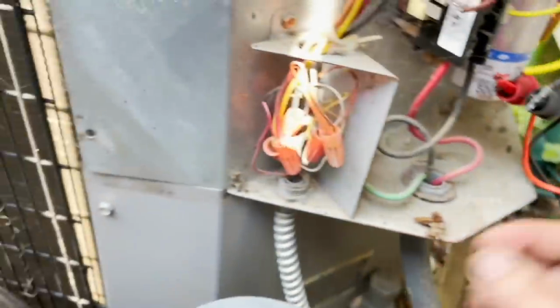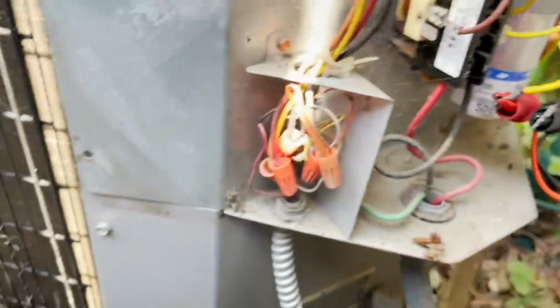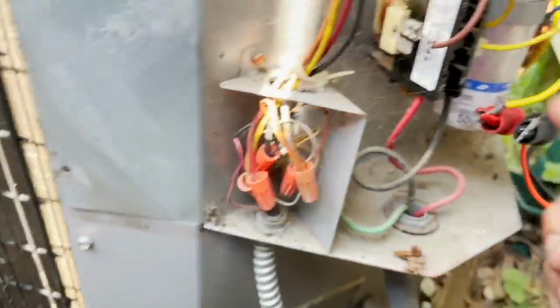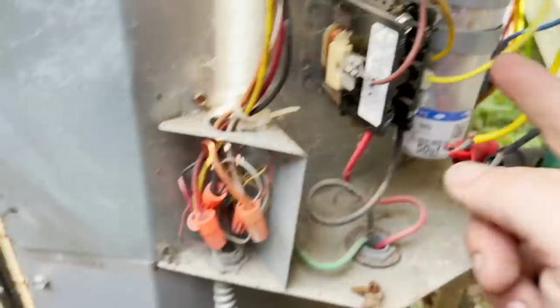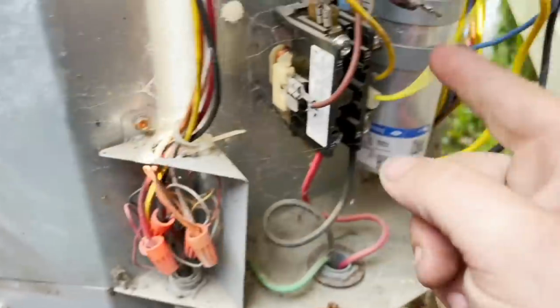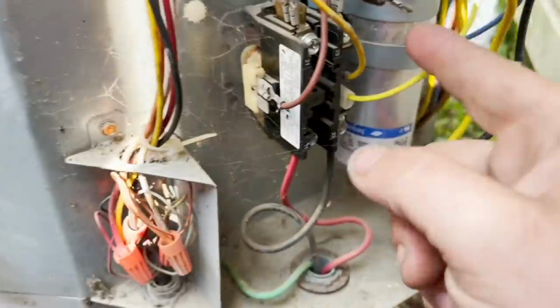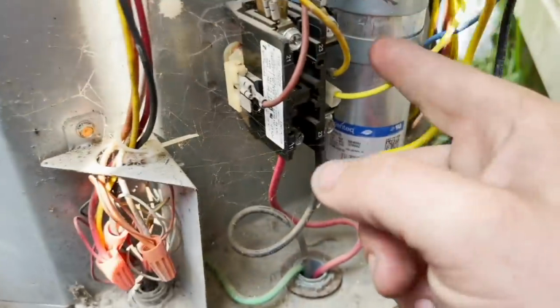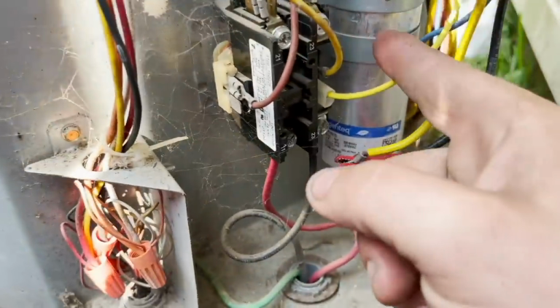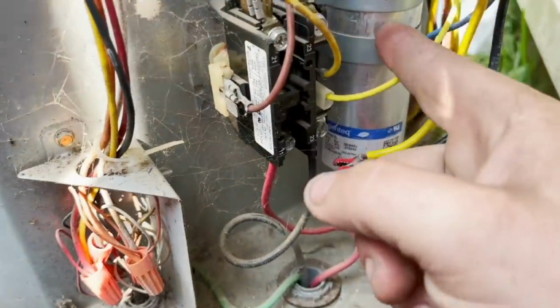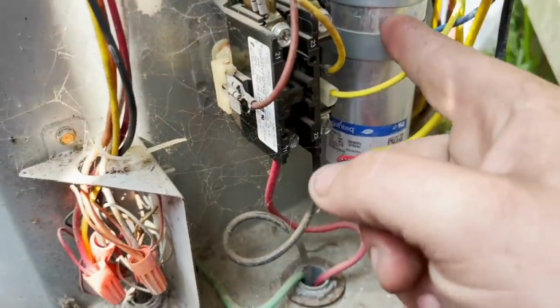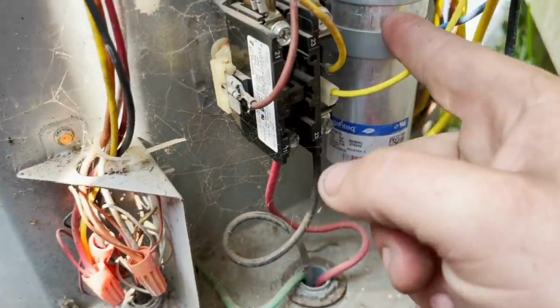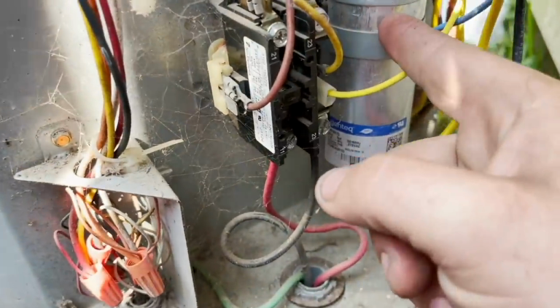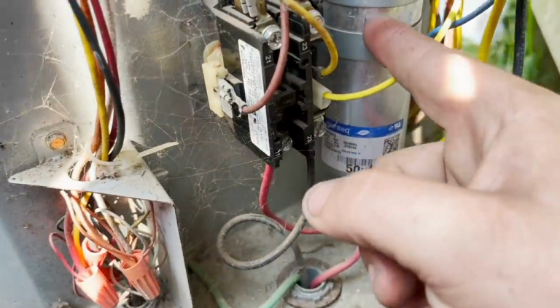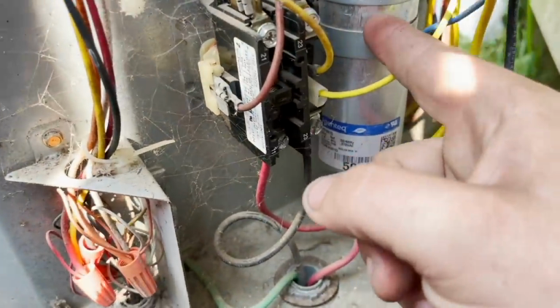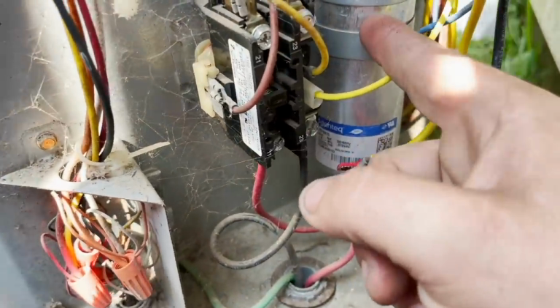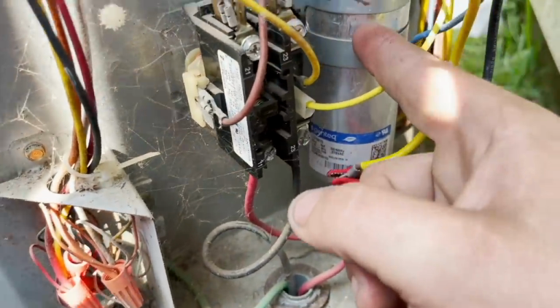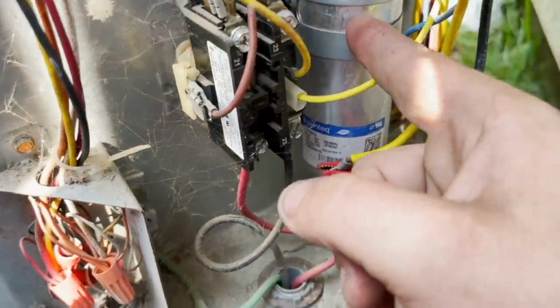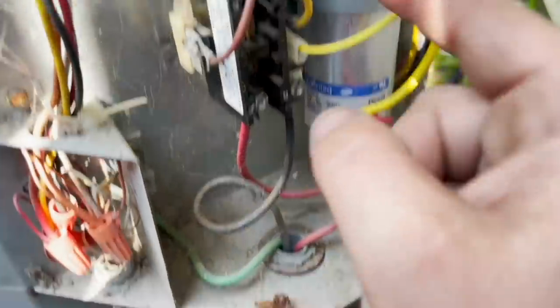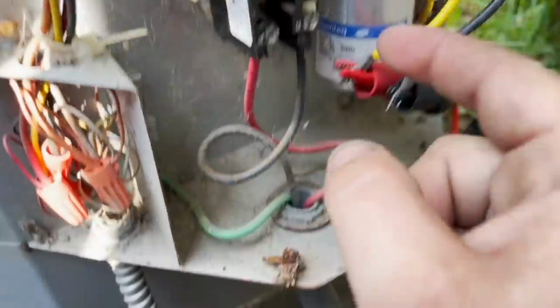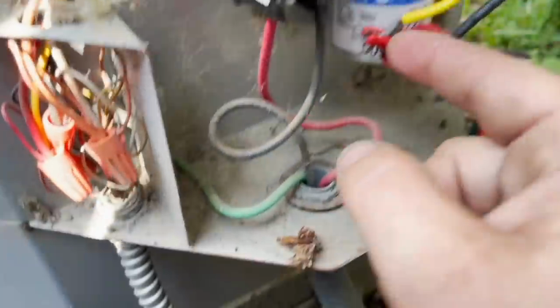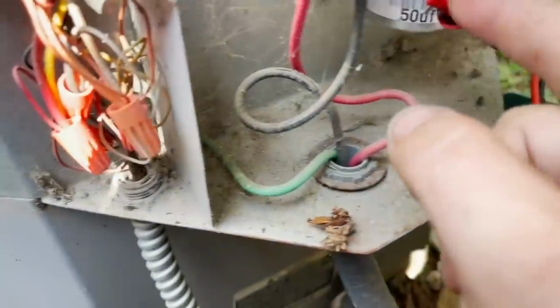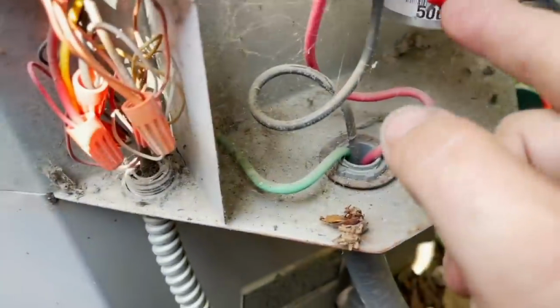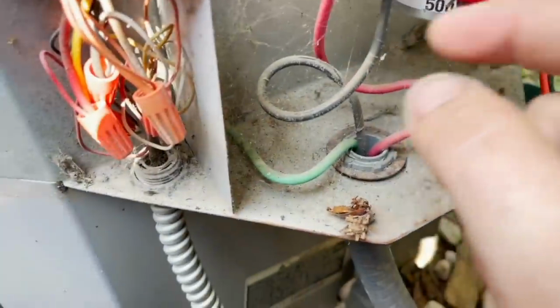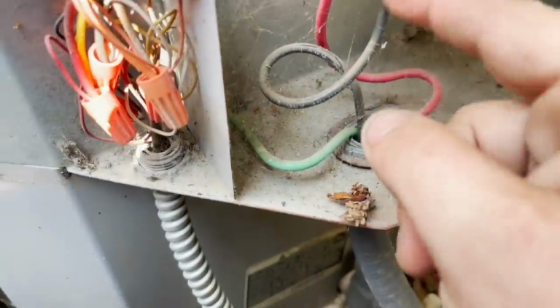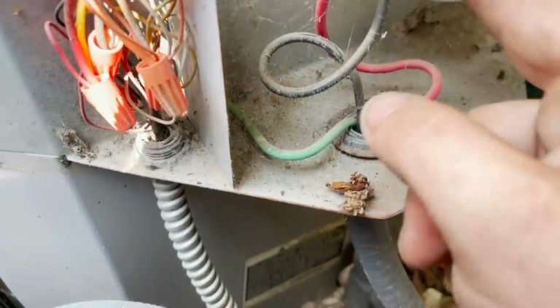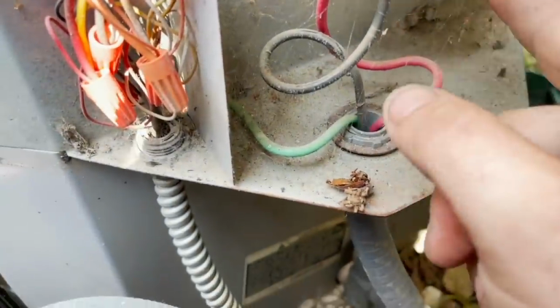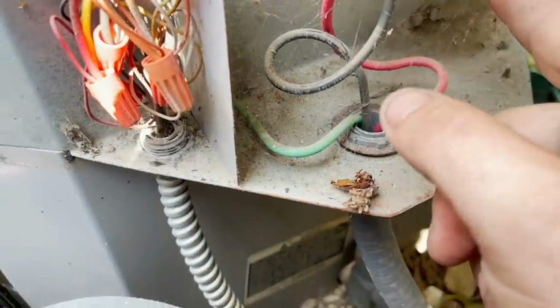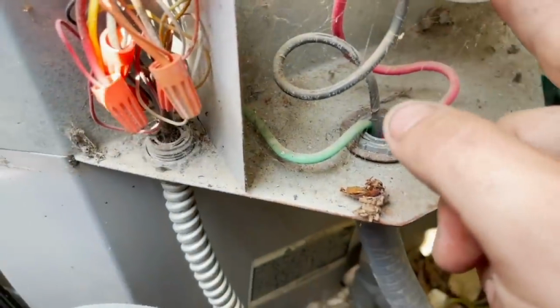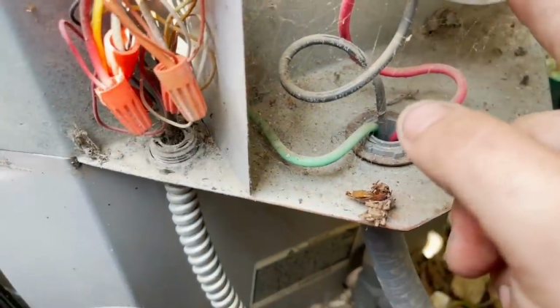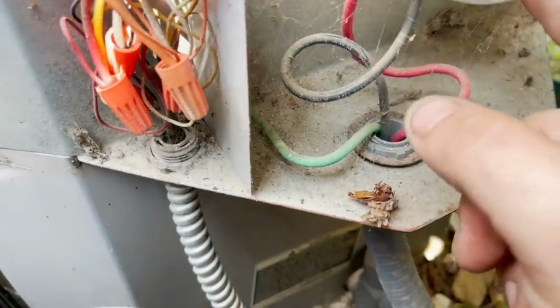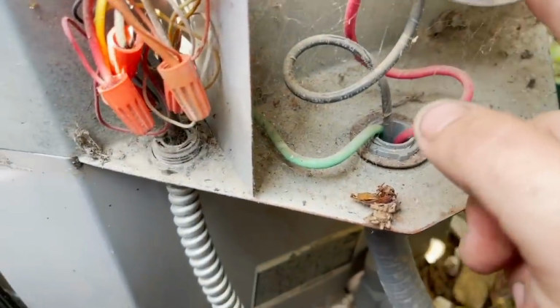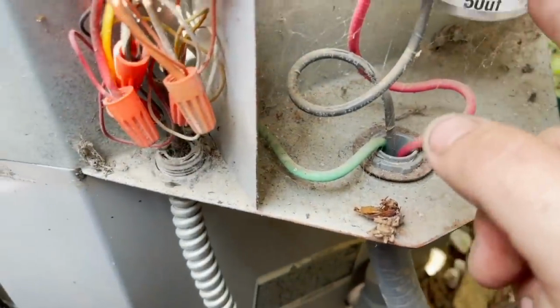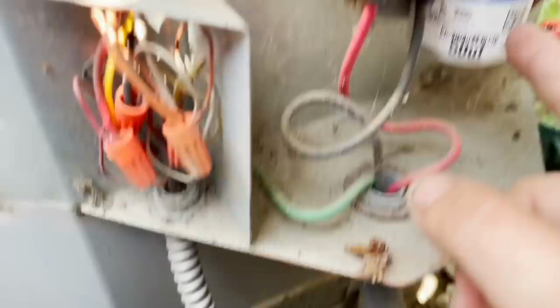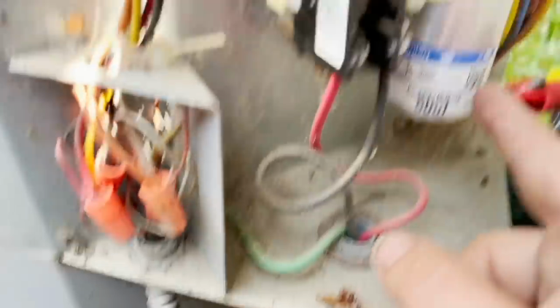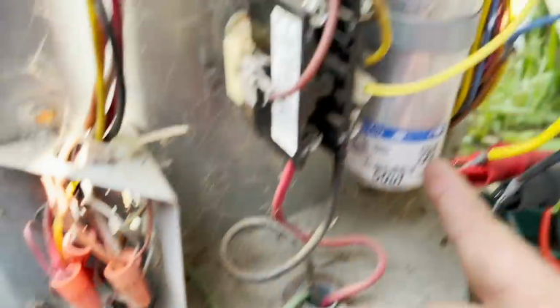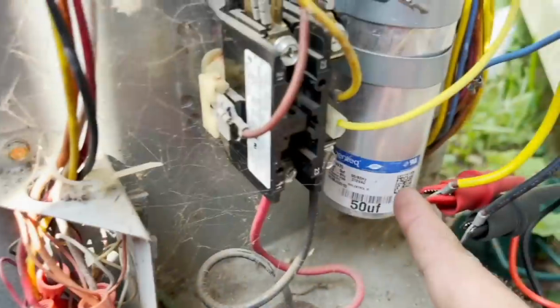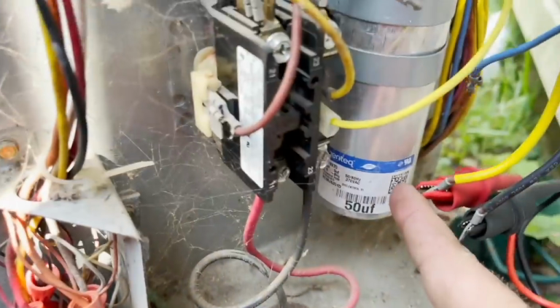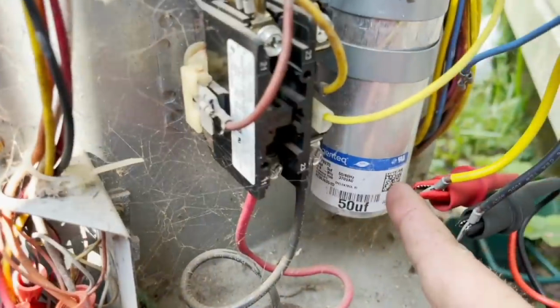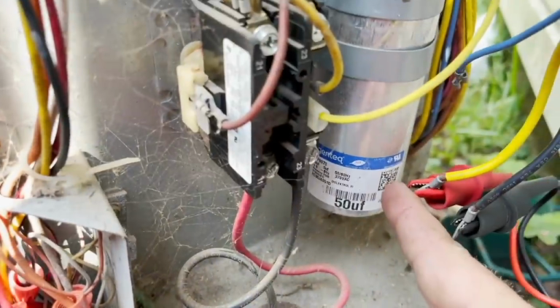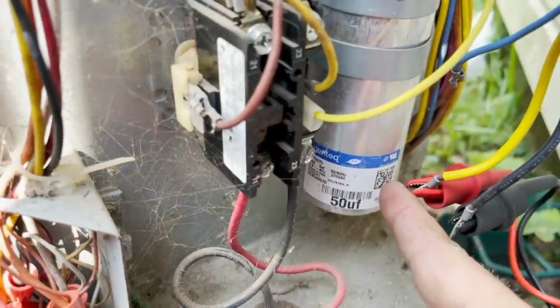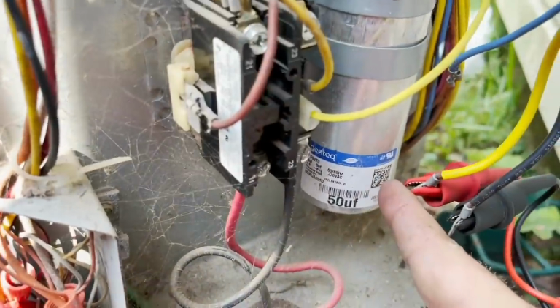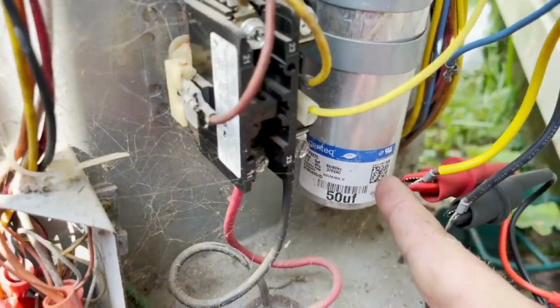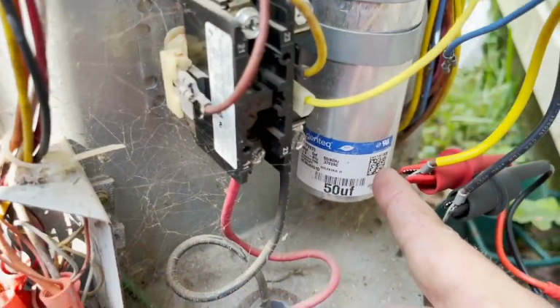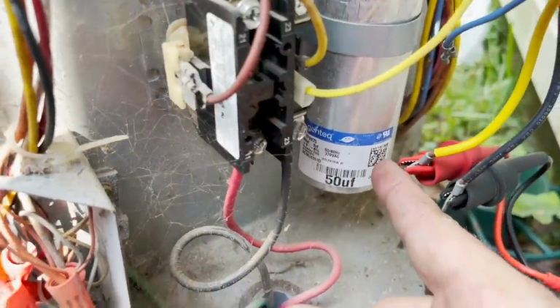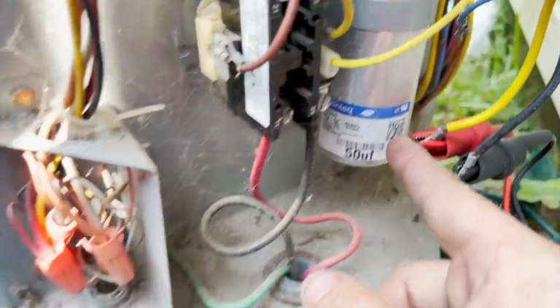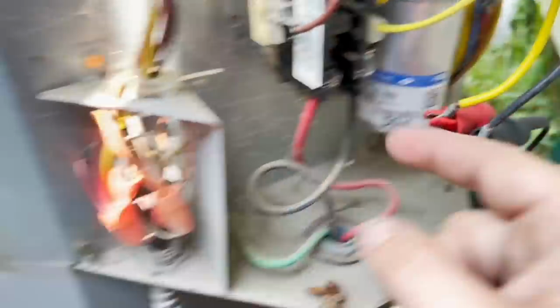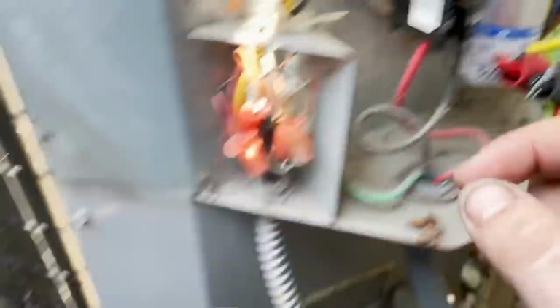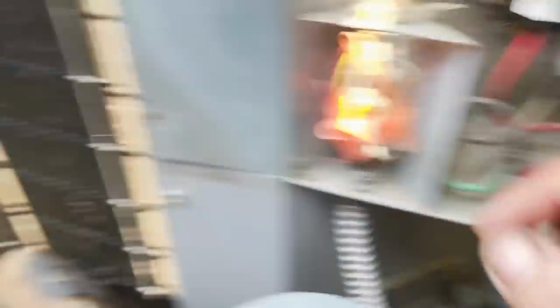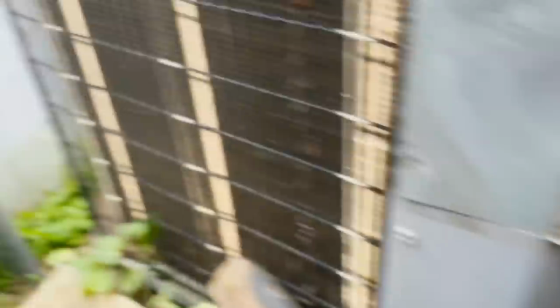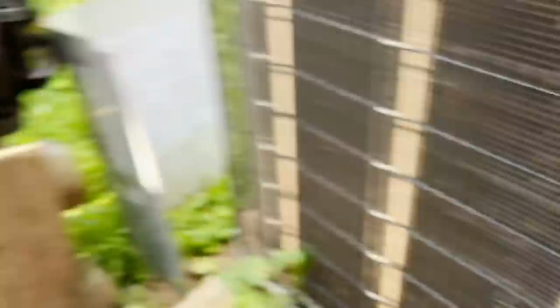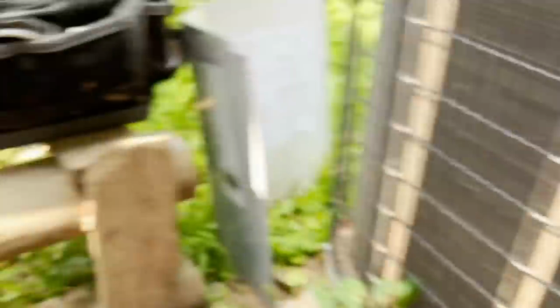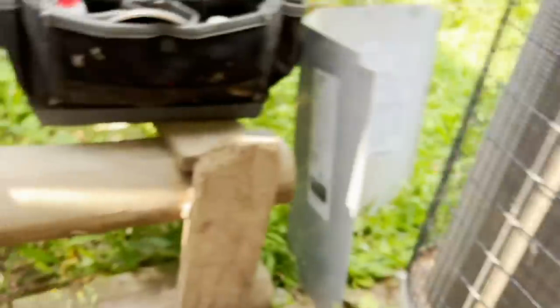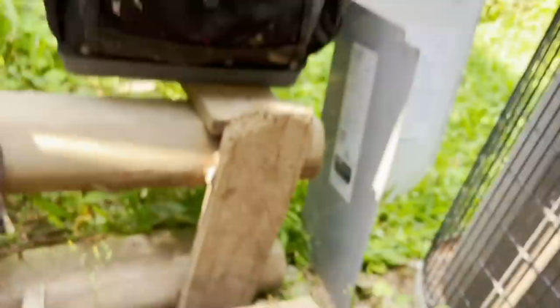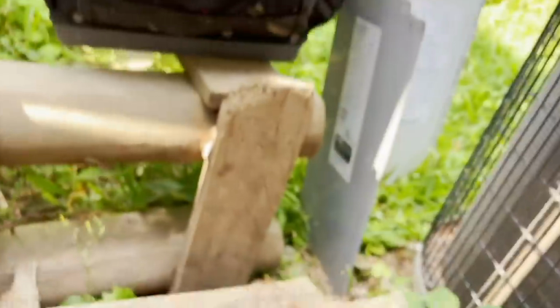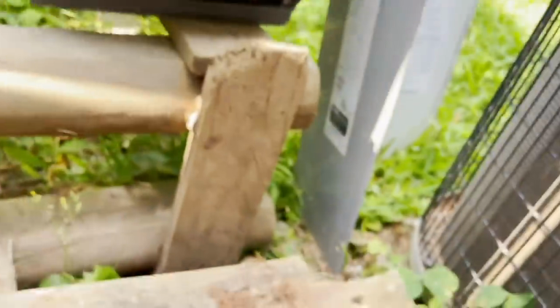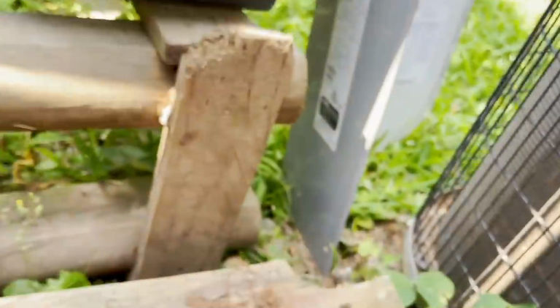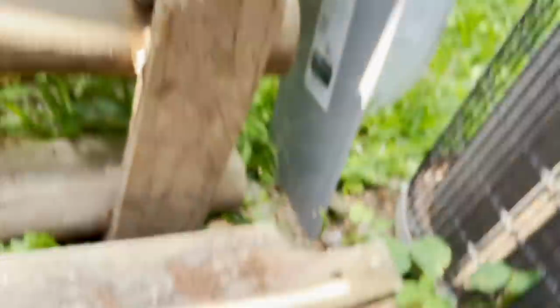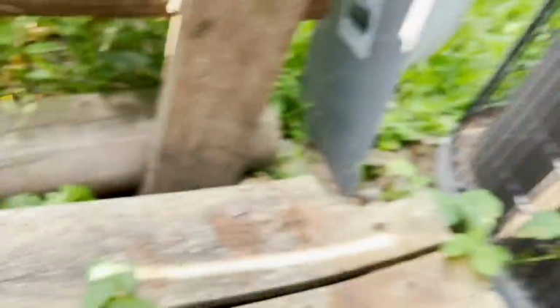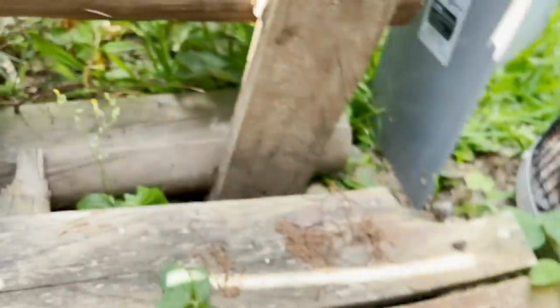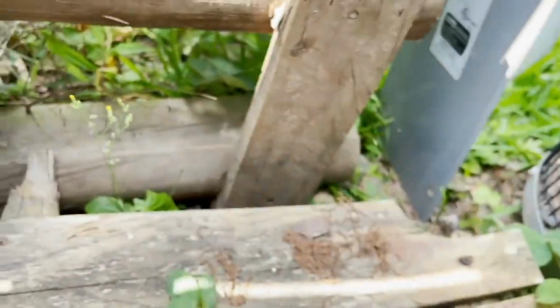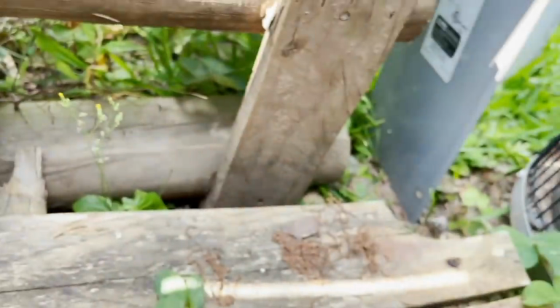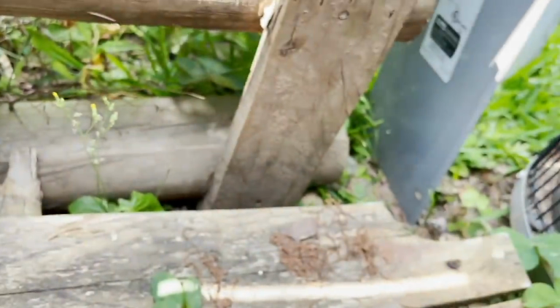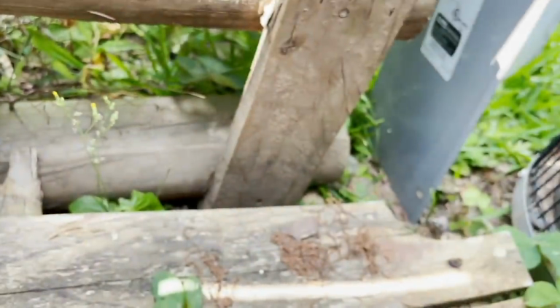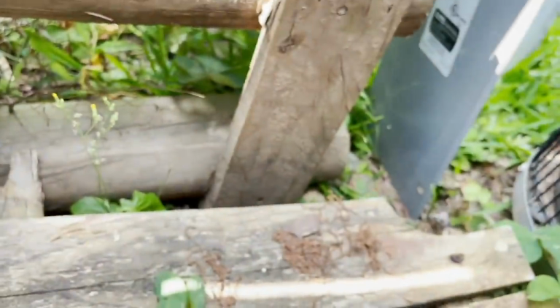I'm gonna change that to a 50/5 because it's weak and this one is completely dead.